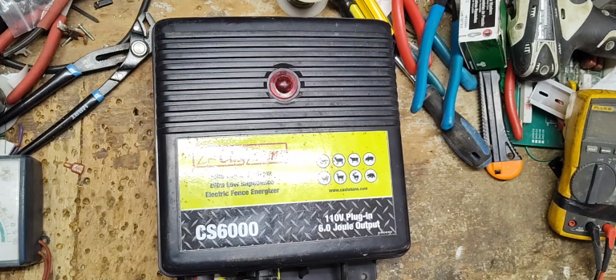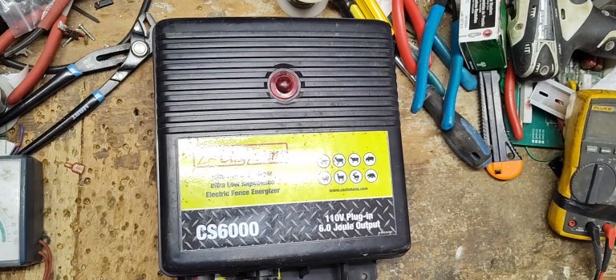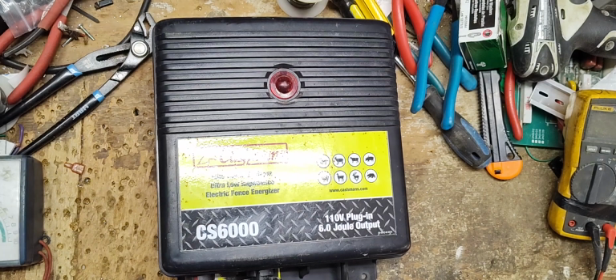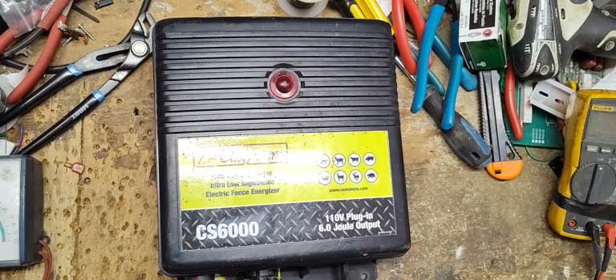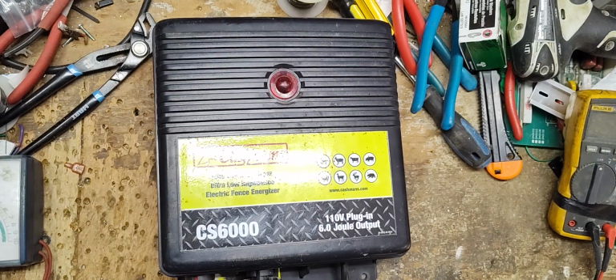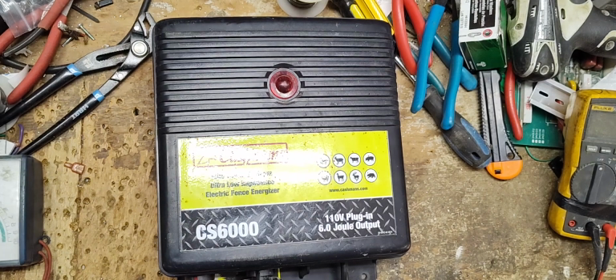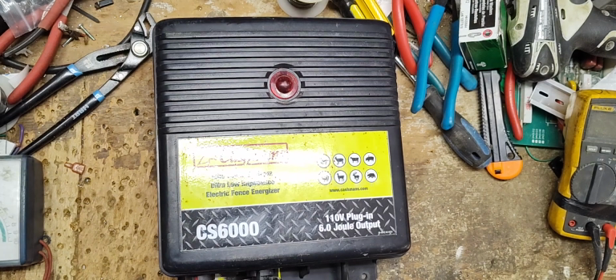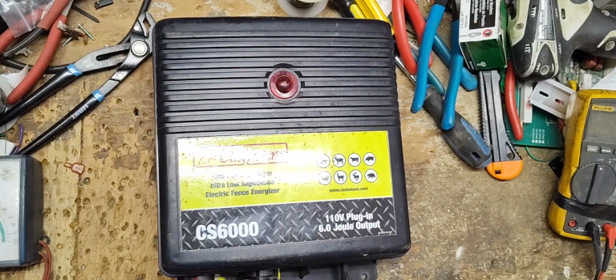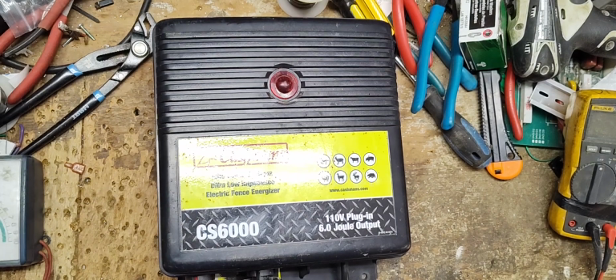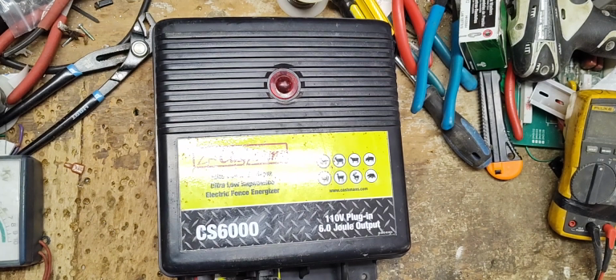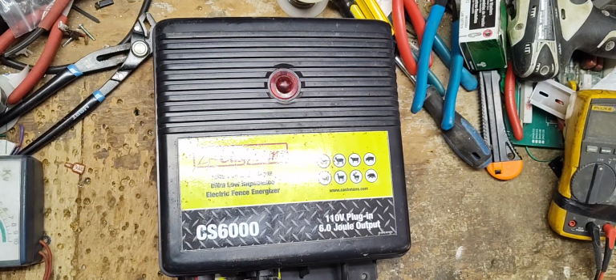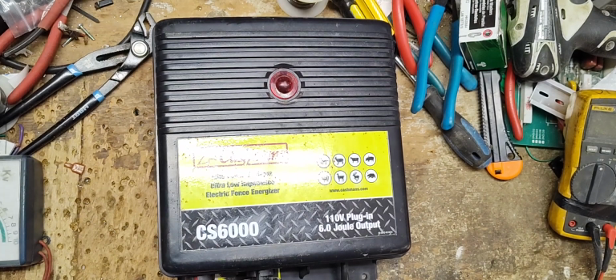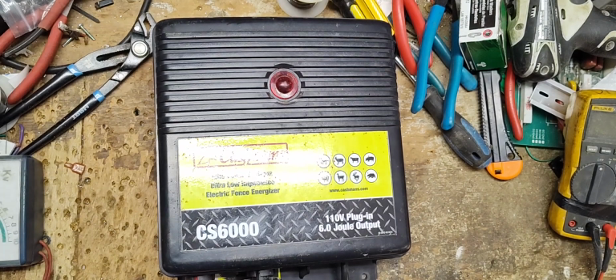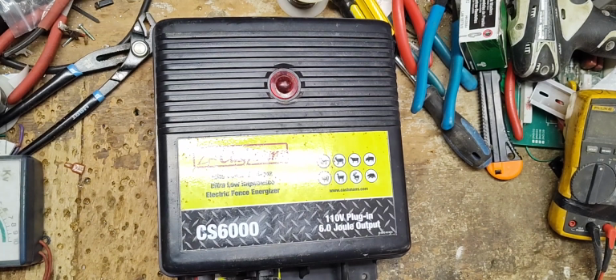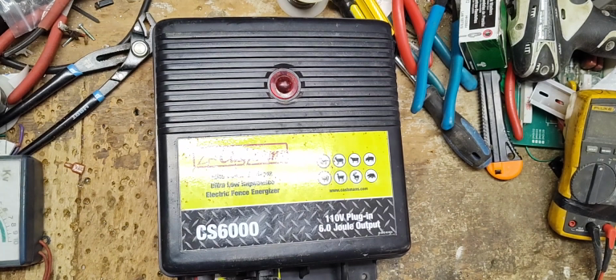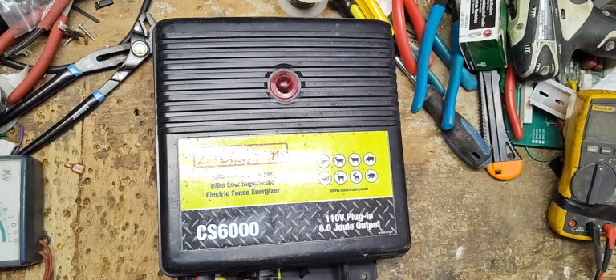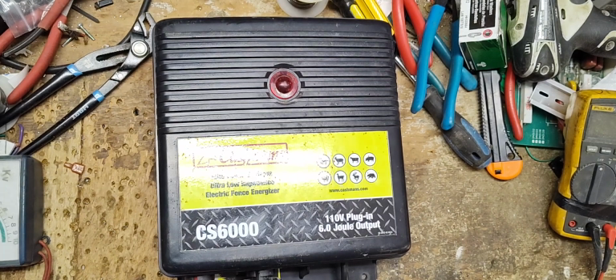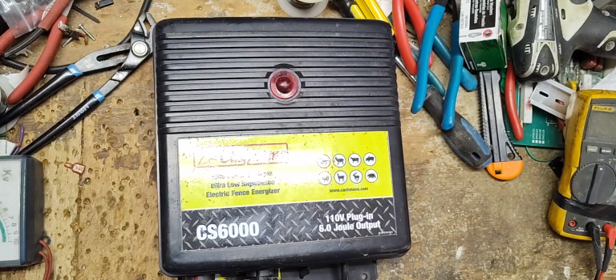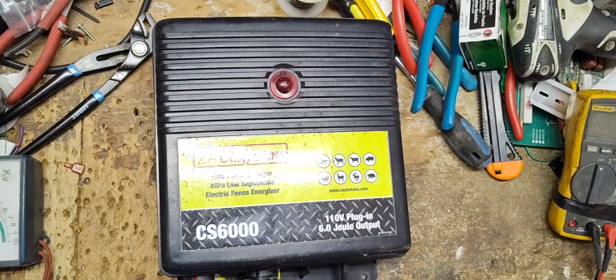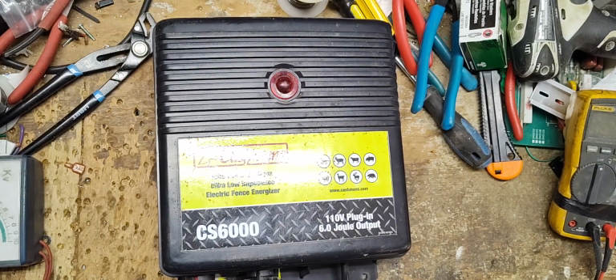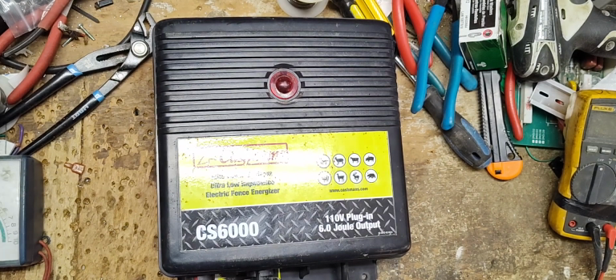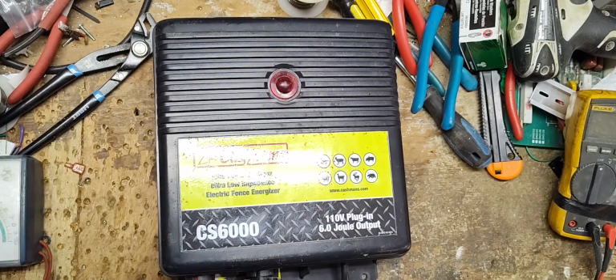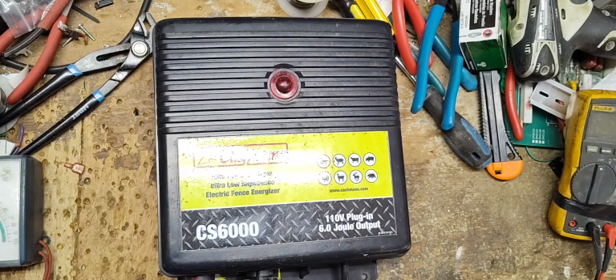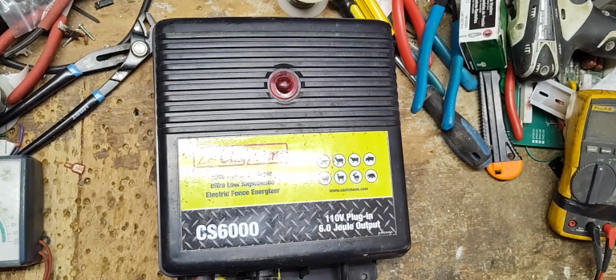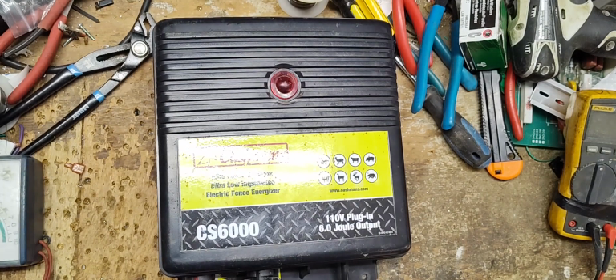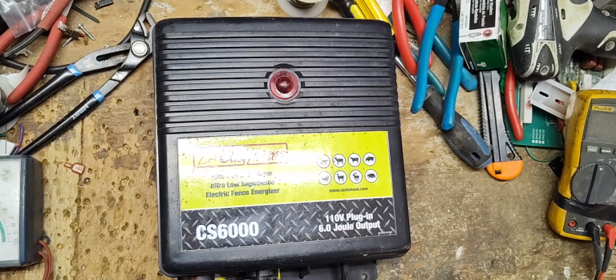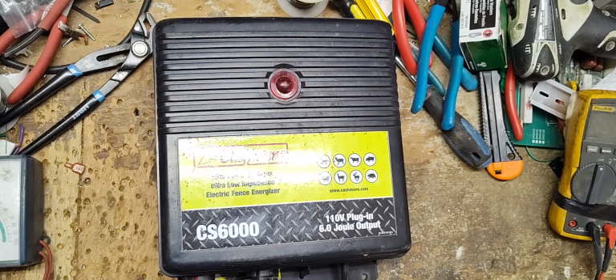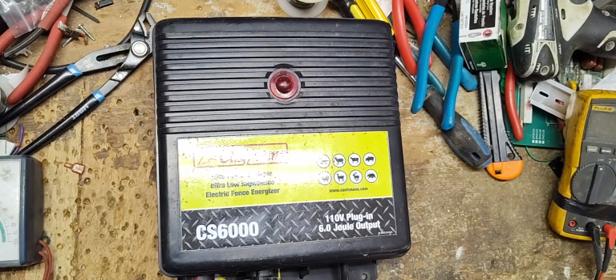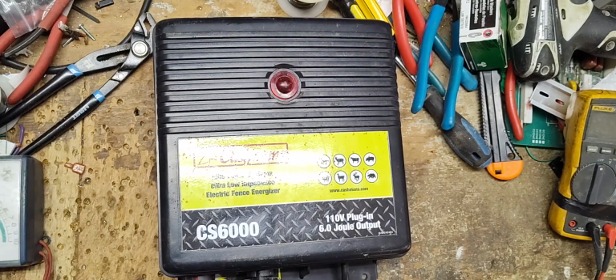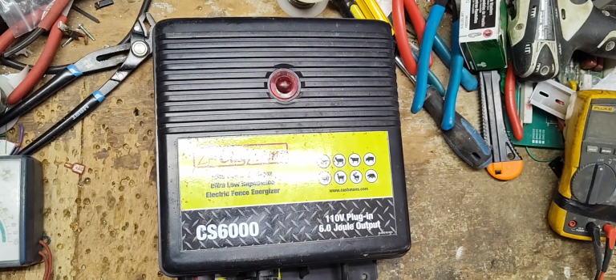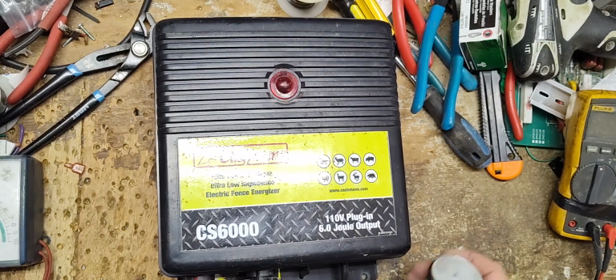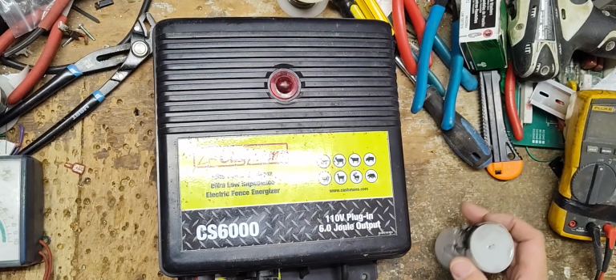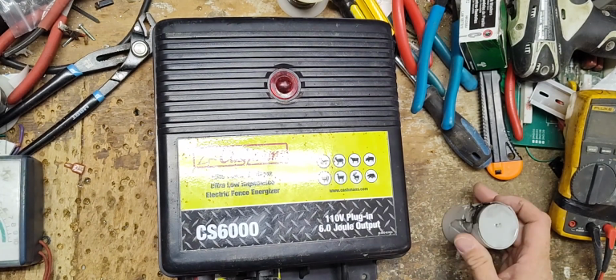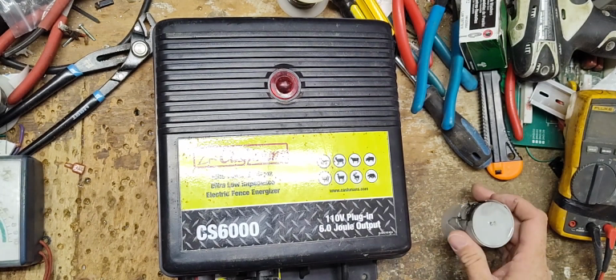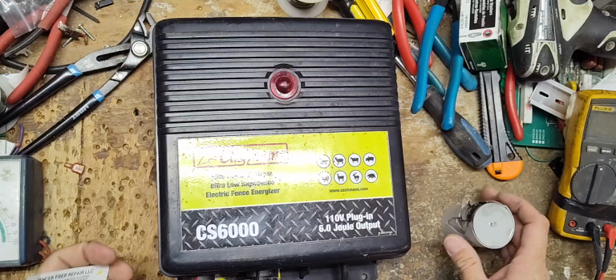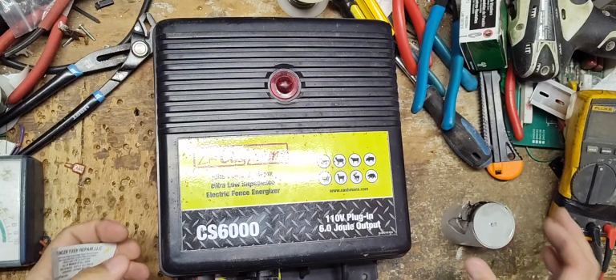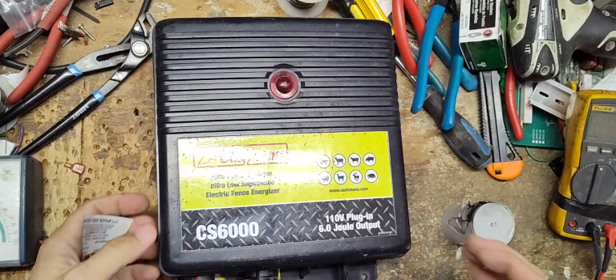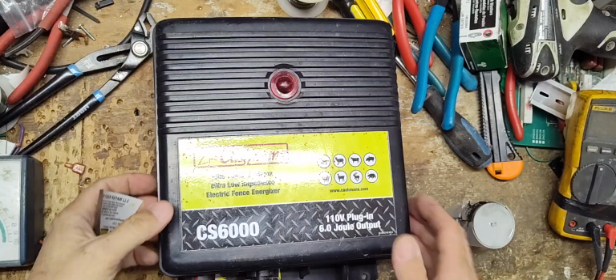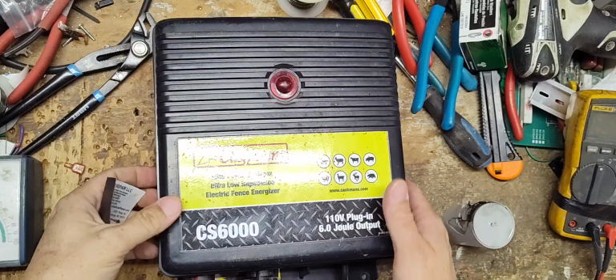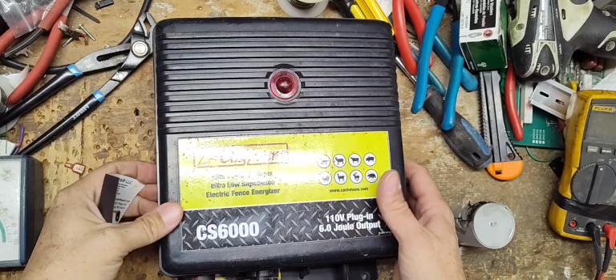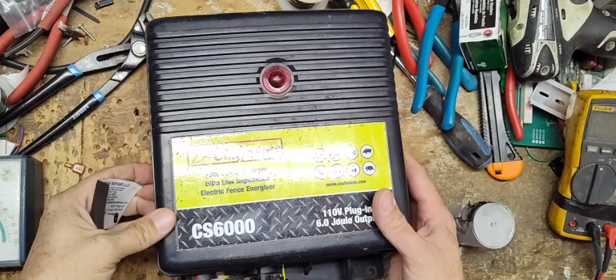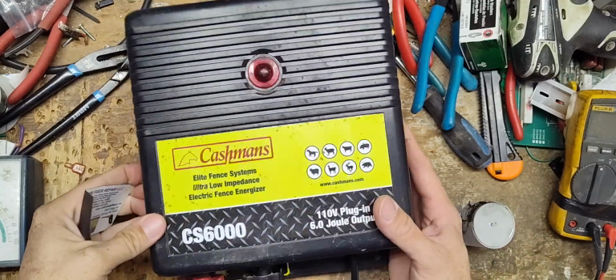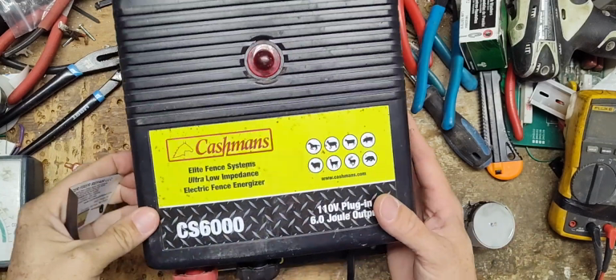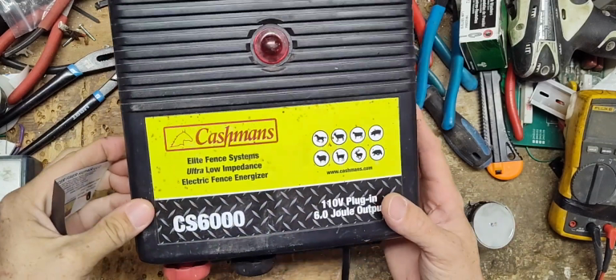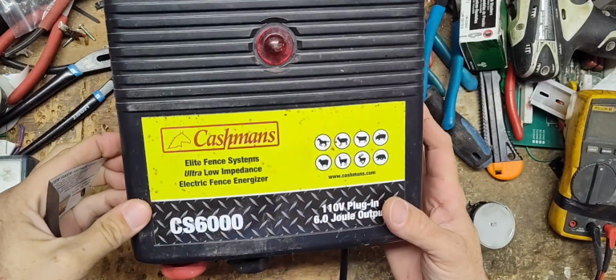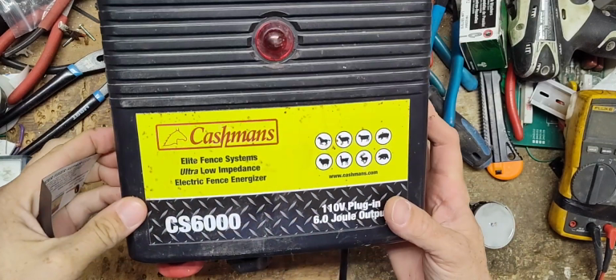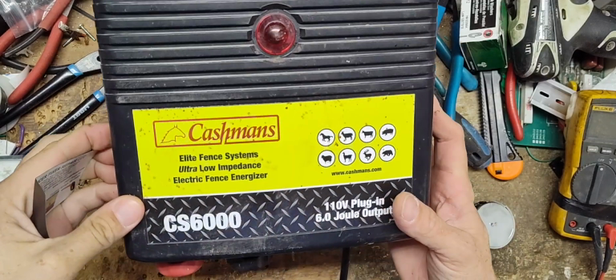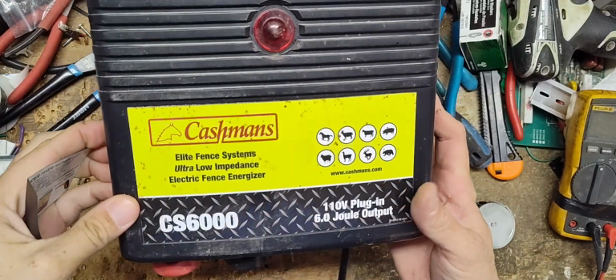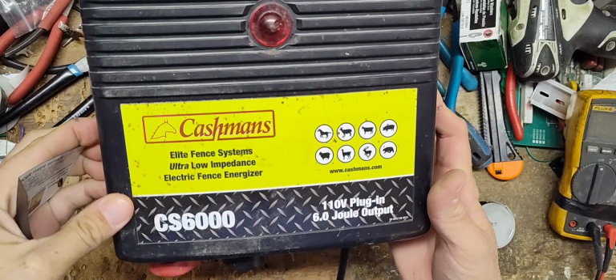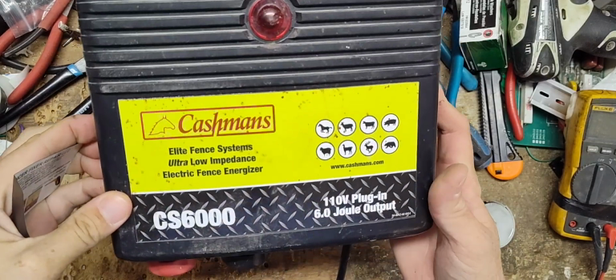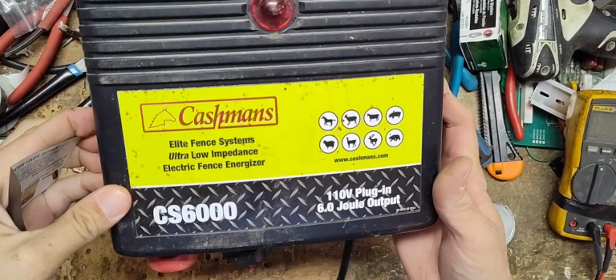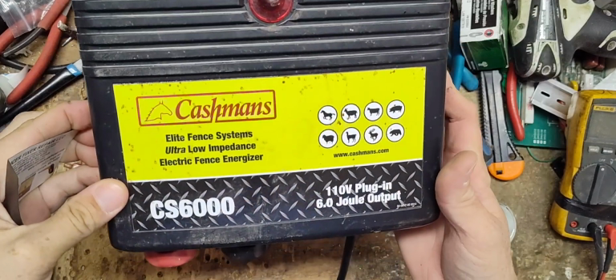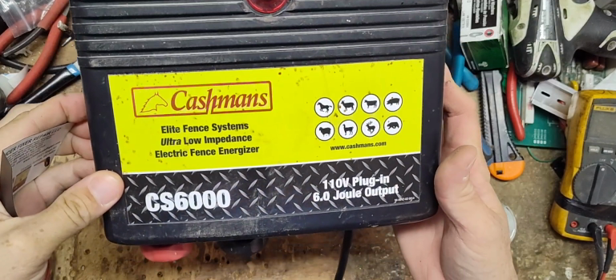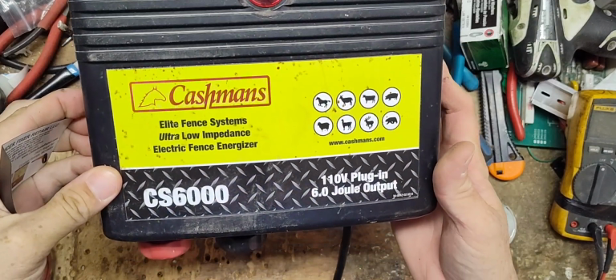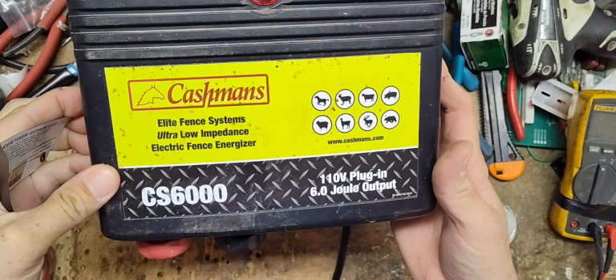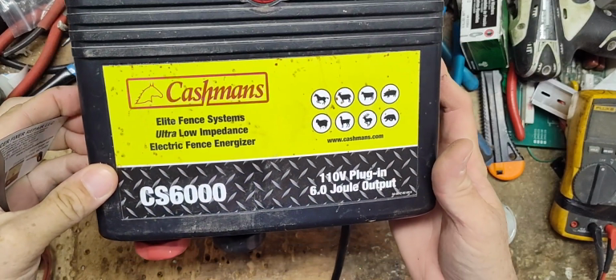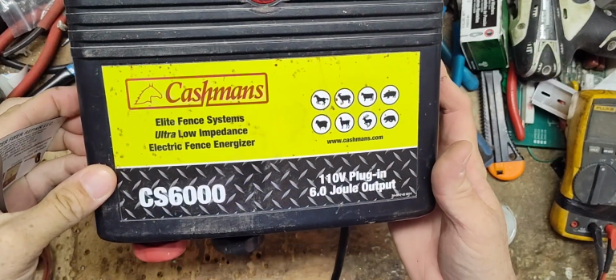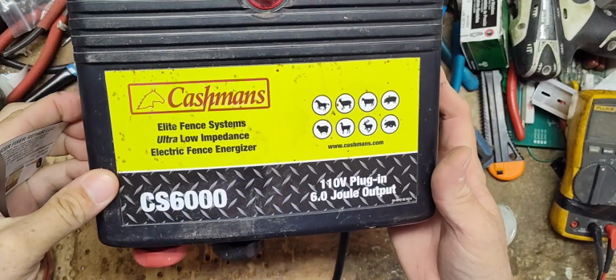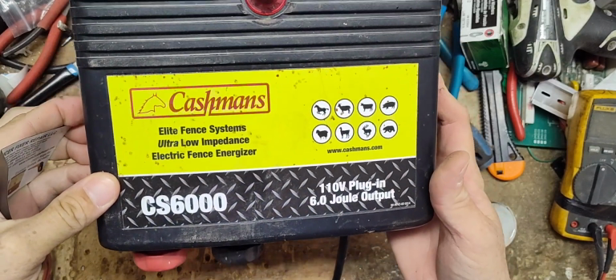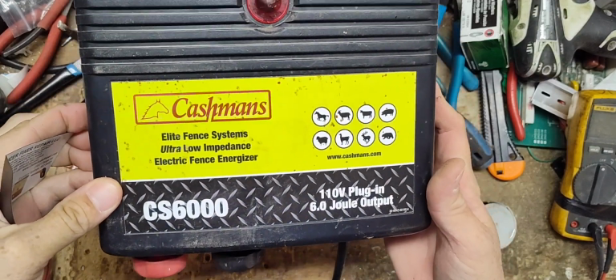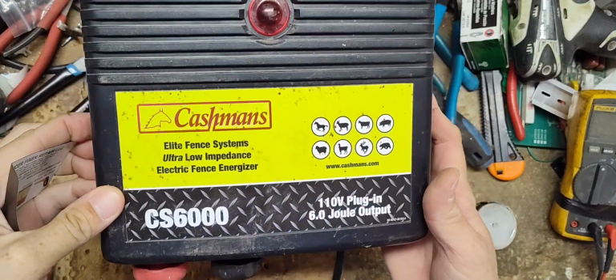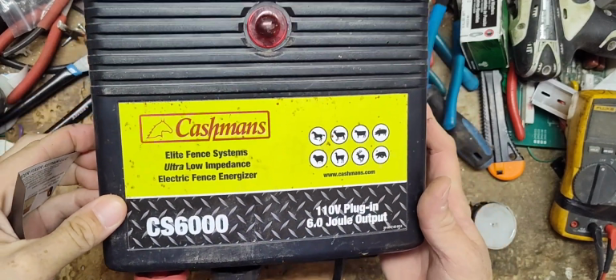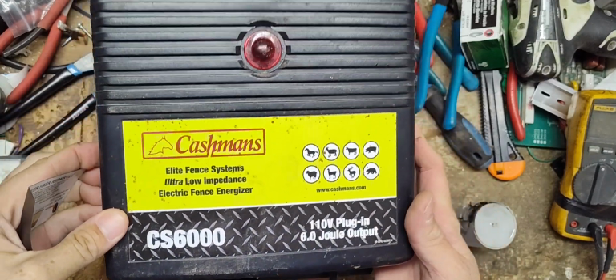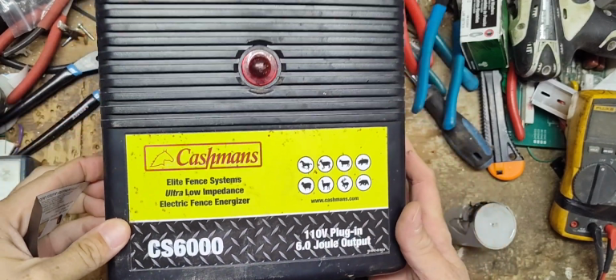Hi, thanks for checking out our channel. This is going to be a repair video, hopefully, on this Cashmans CS6000.